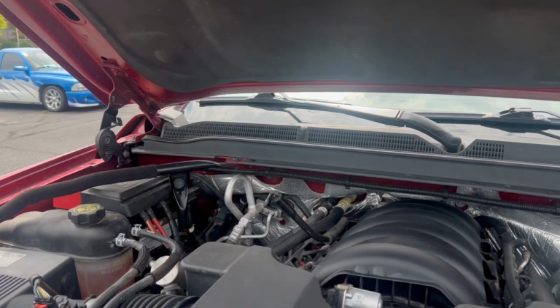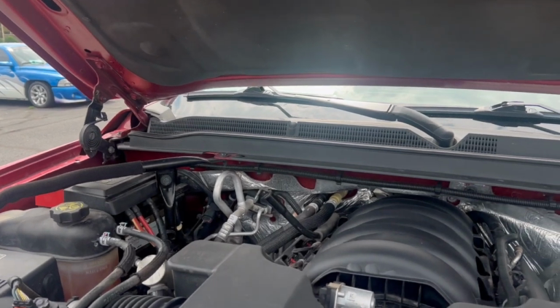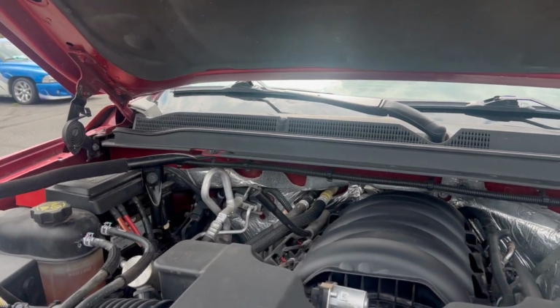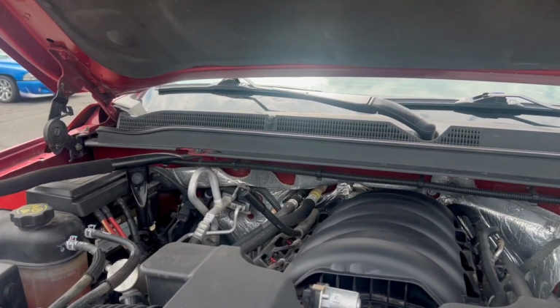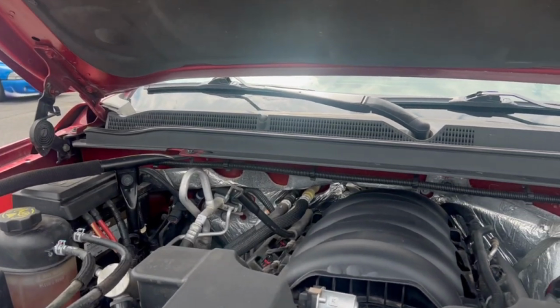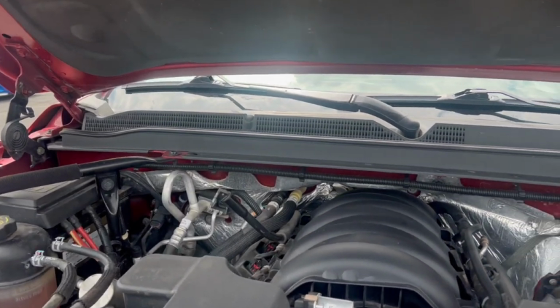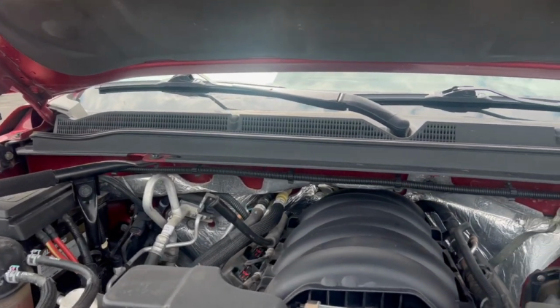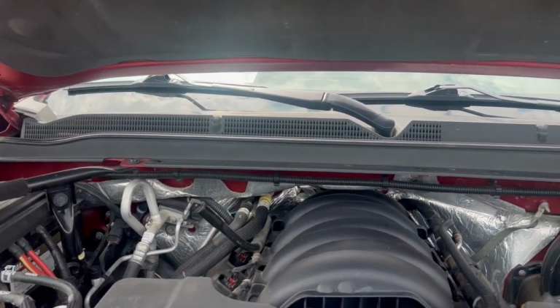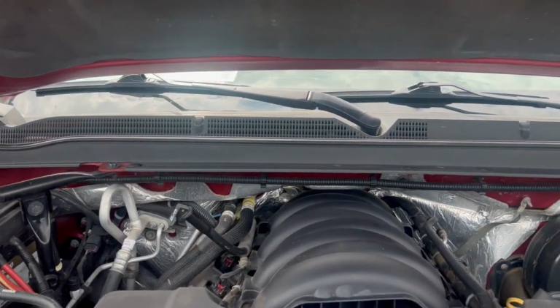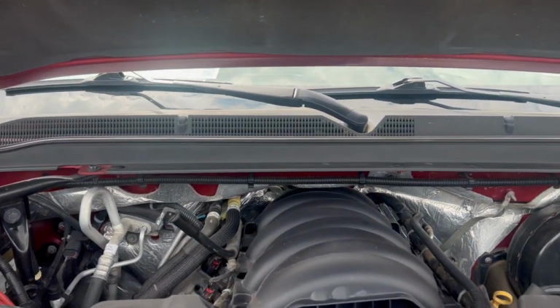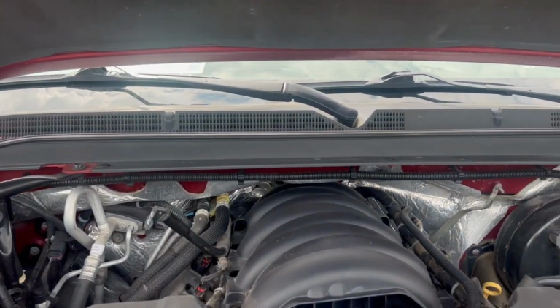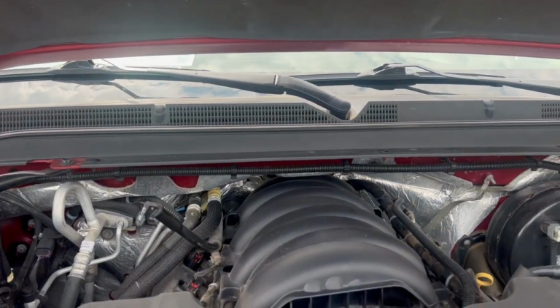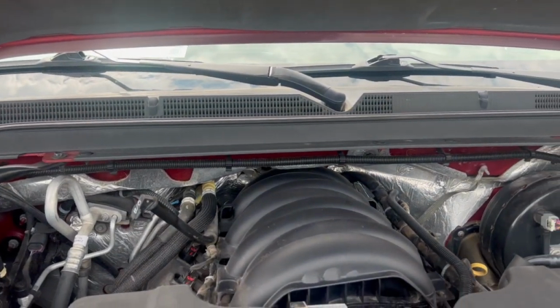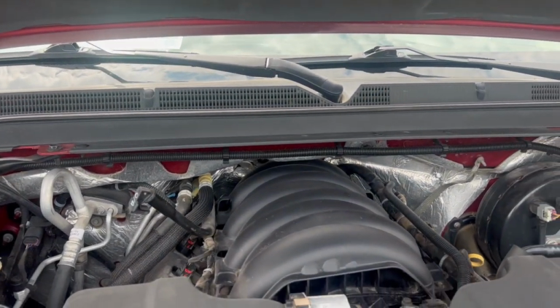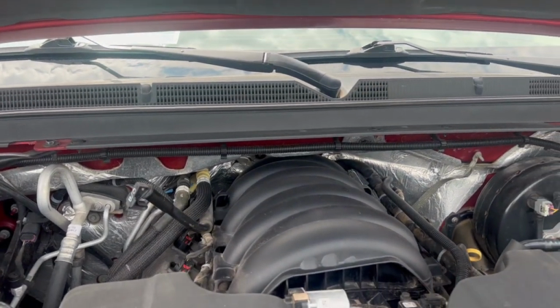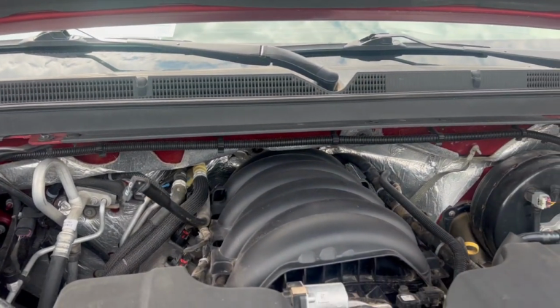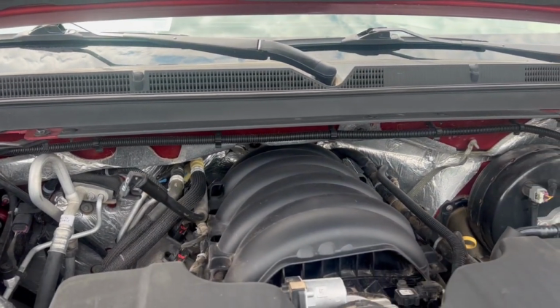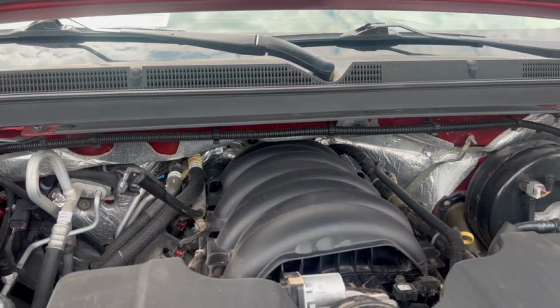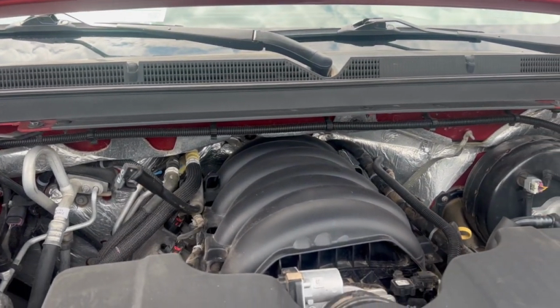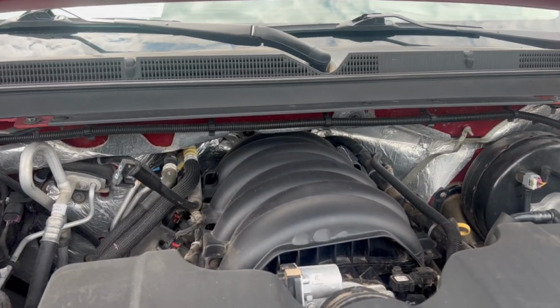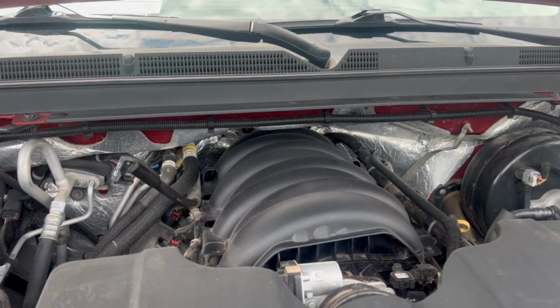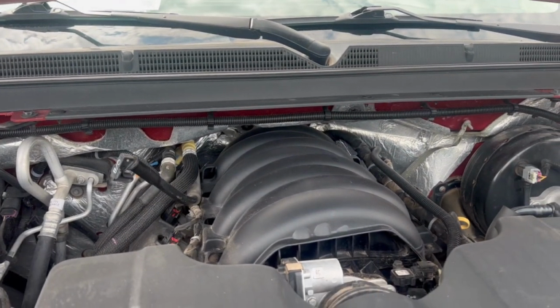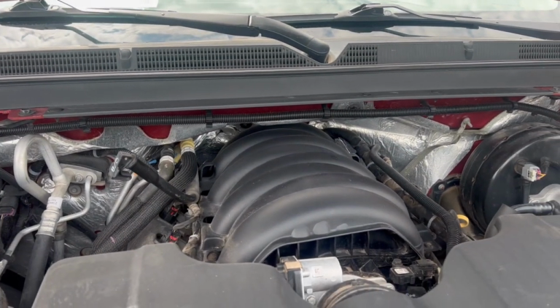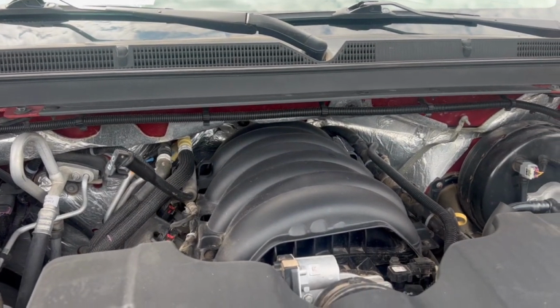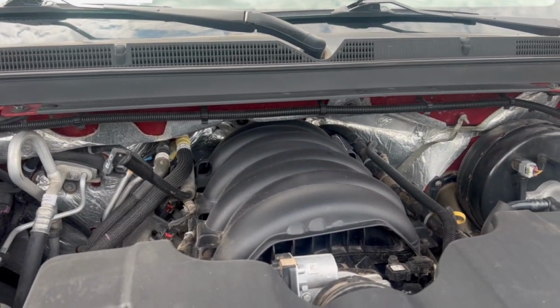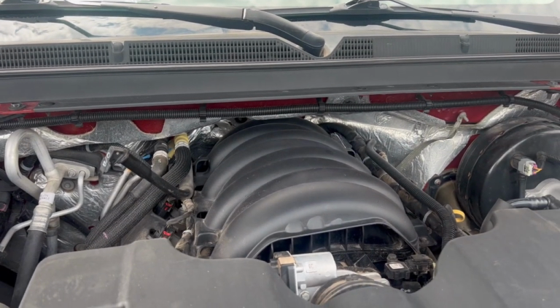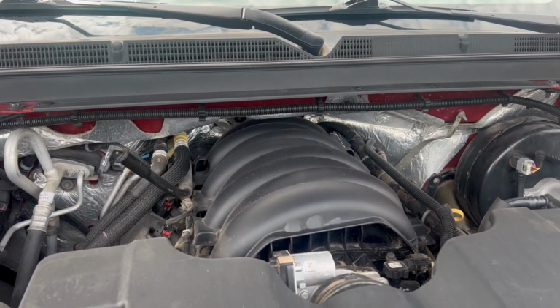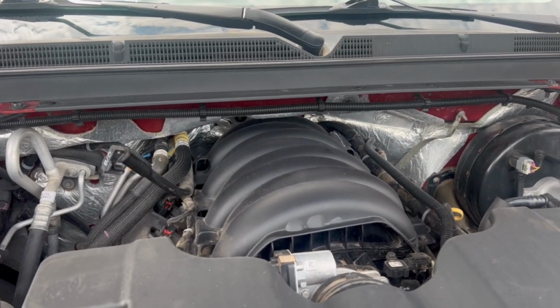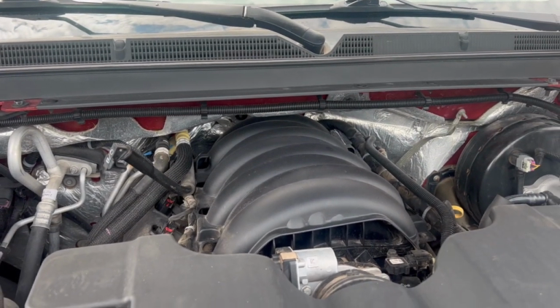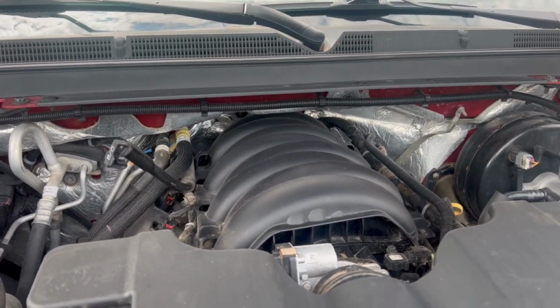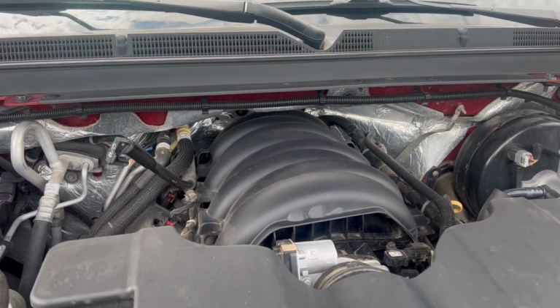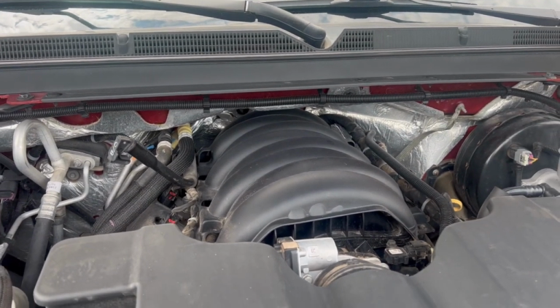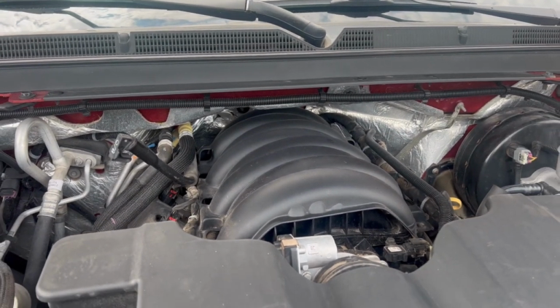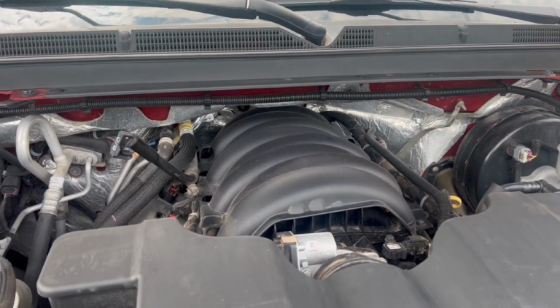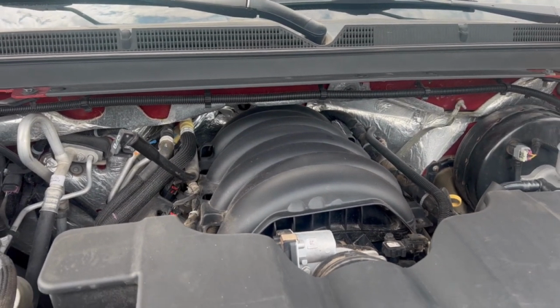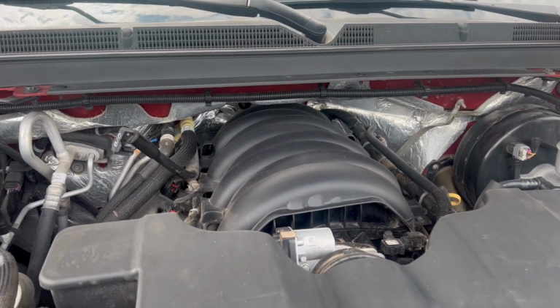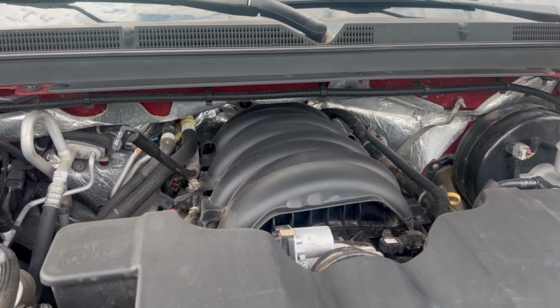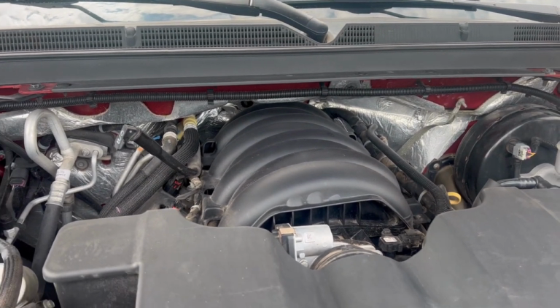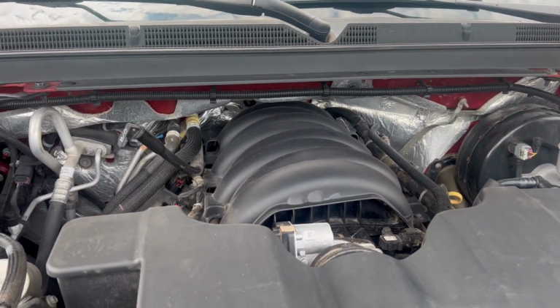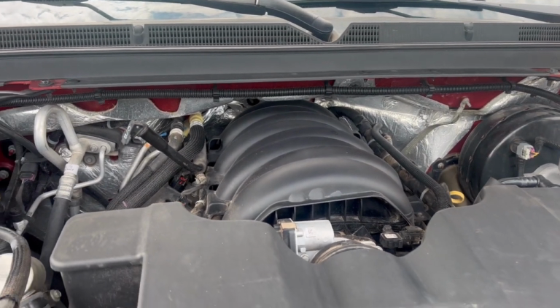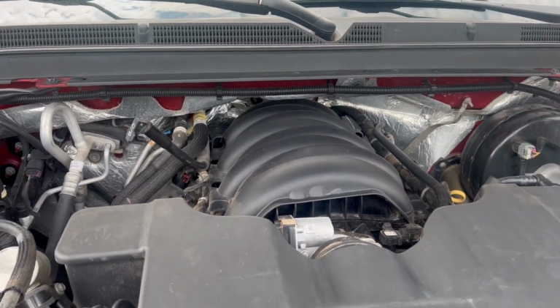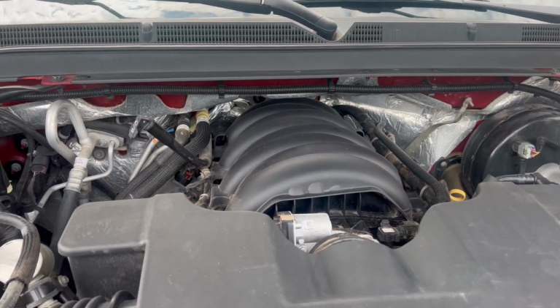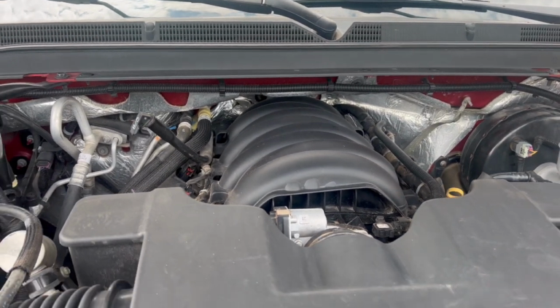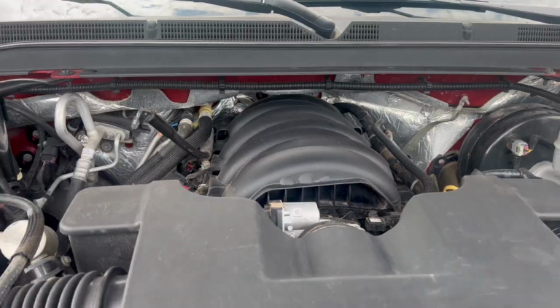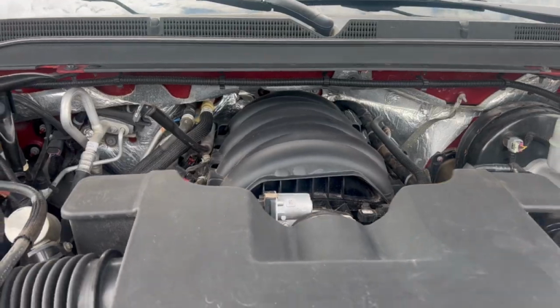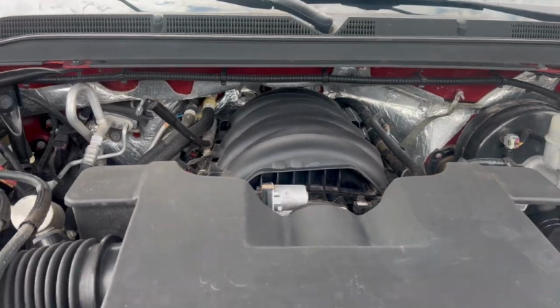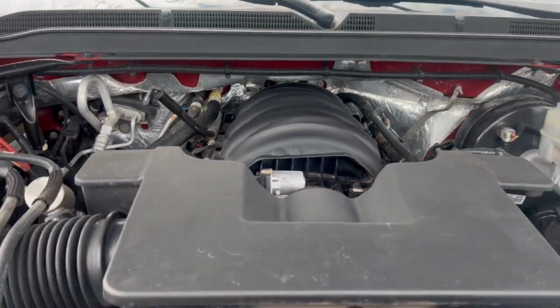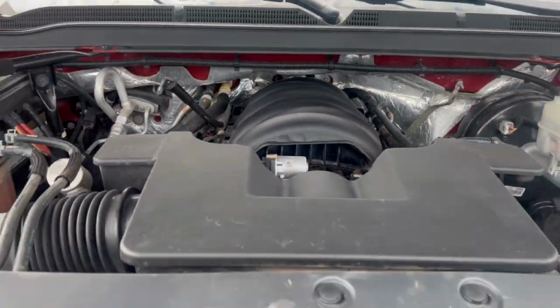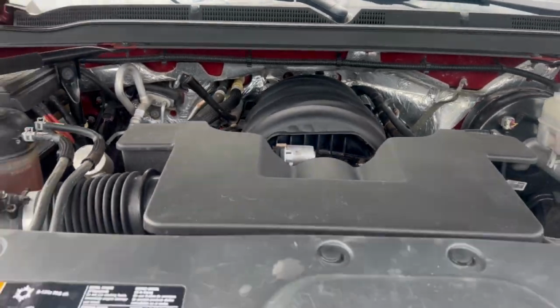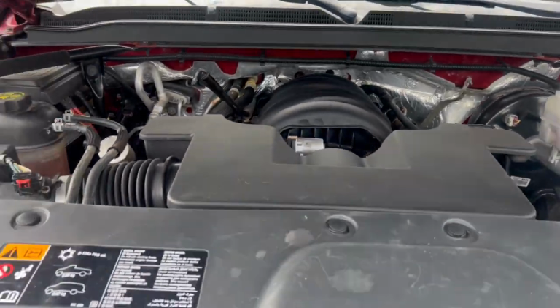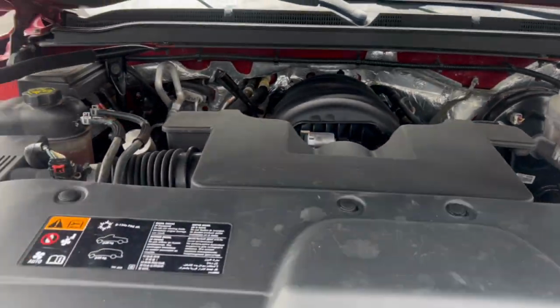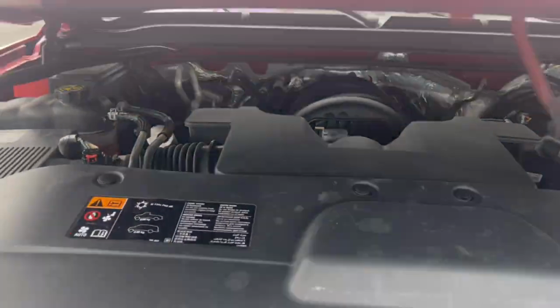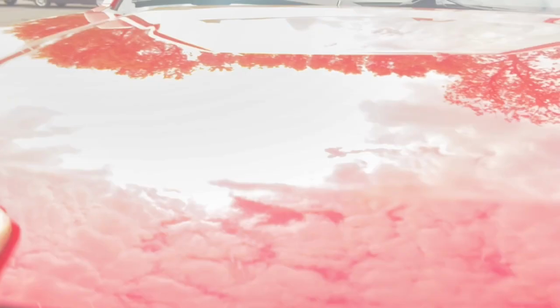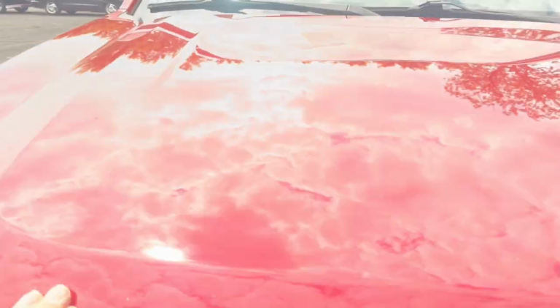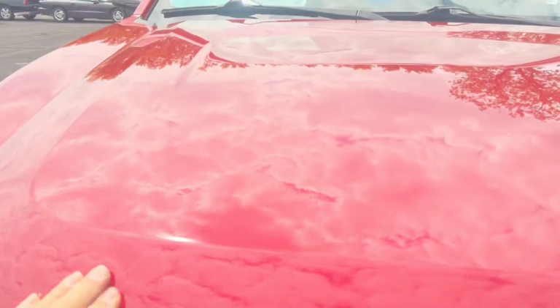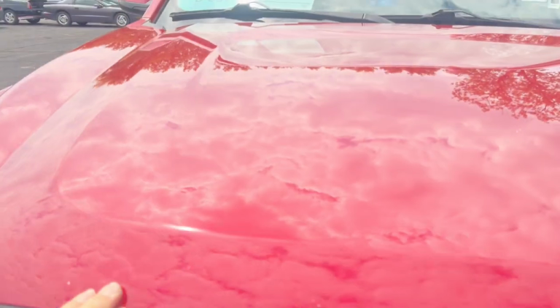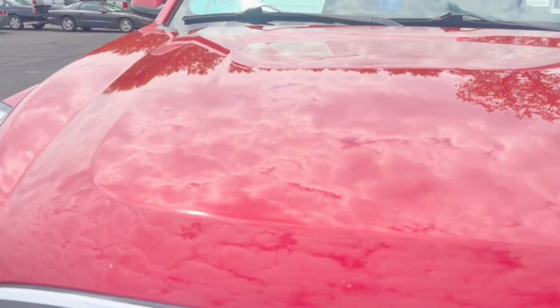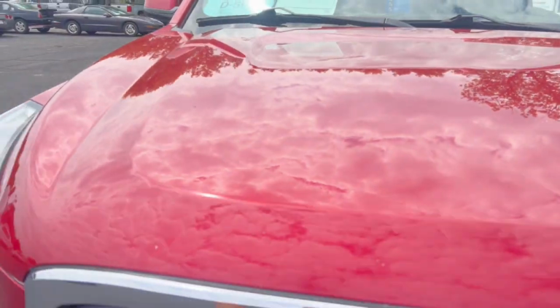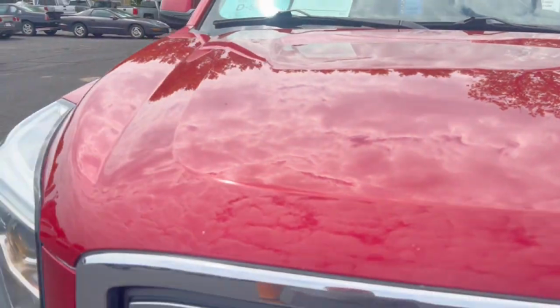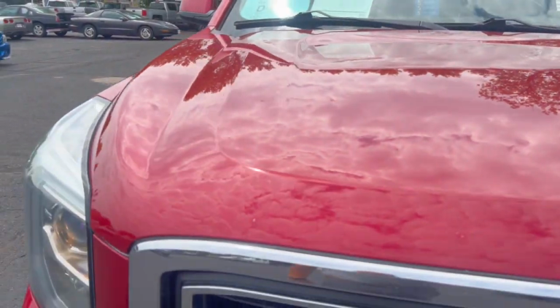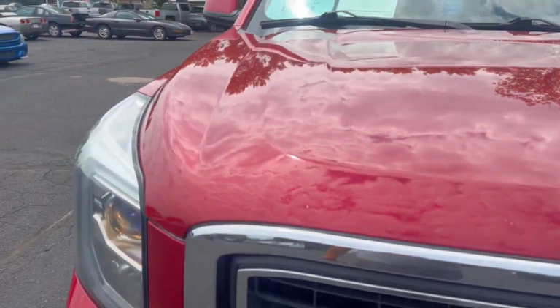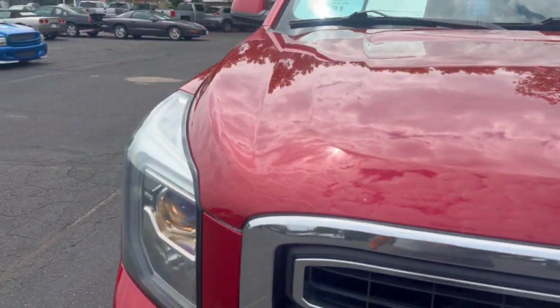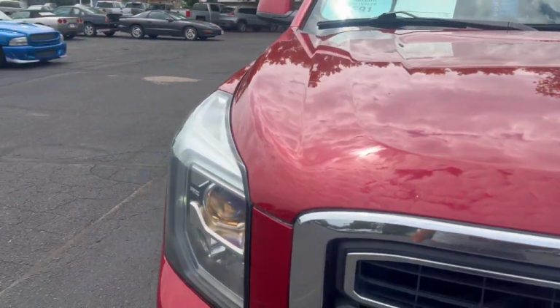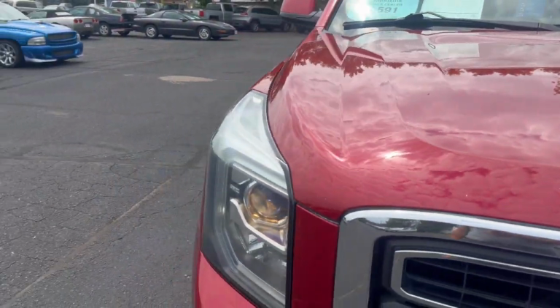This one has the 5.3. They come with both the 6.2 and the 5.3, and this one has the 5.3 in it. New fuel pump.